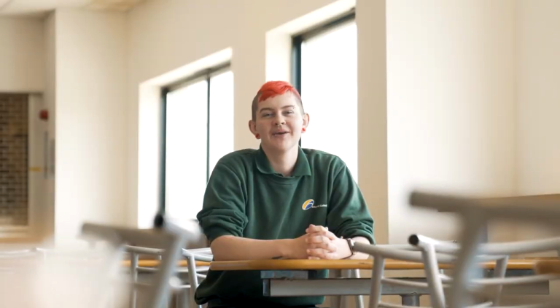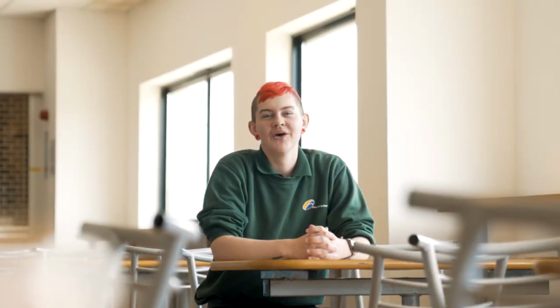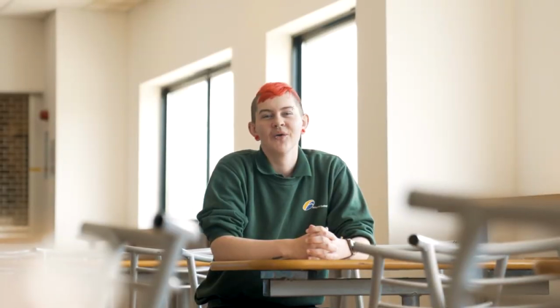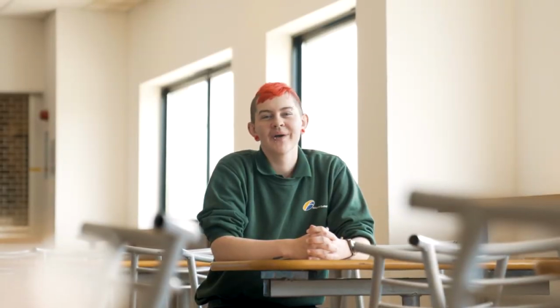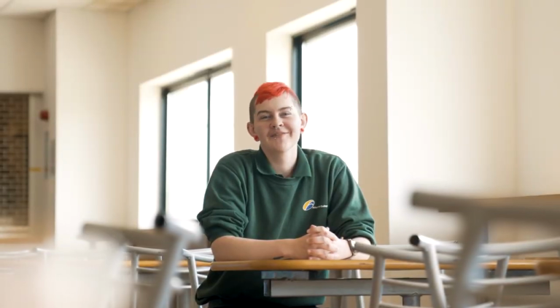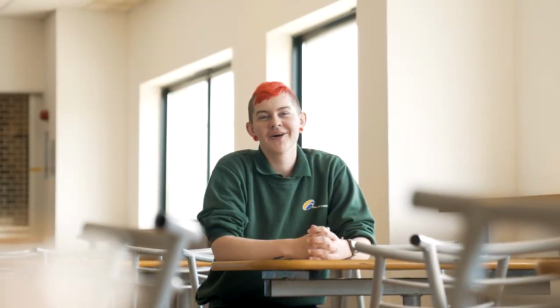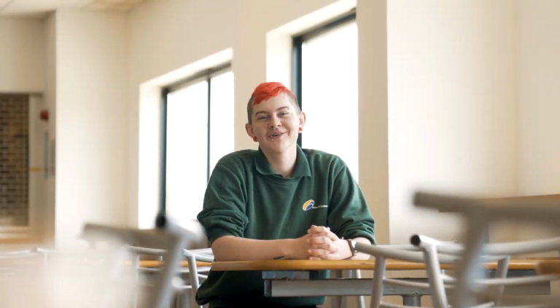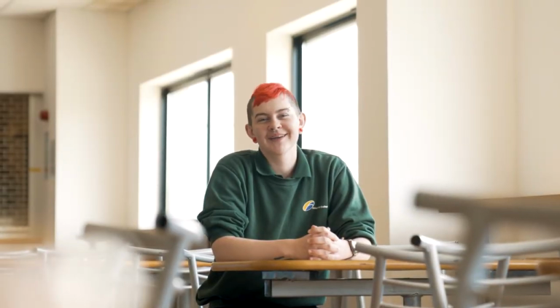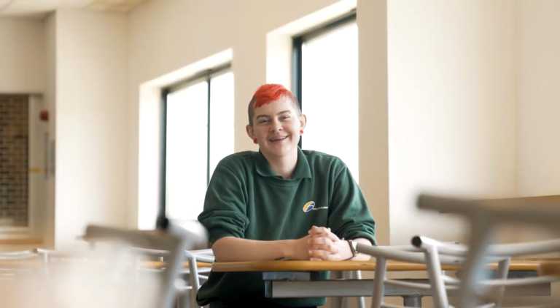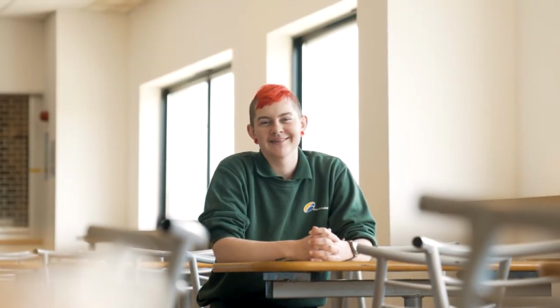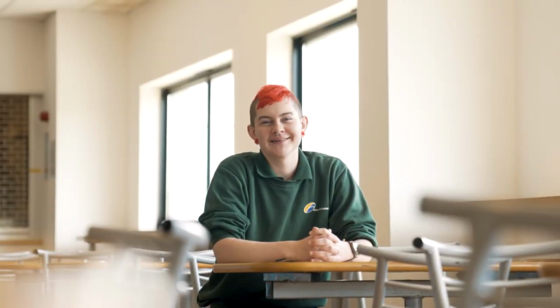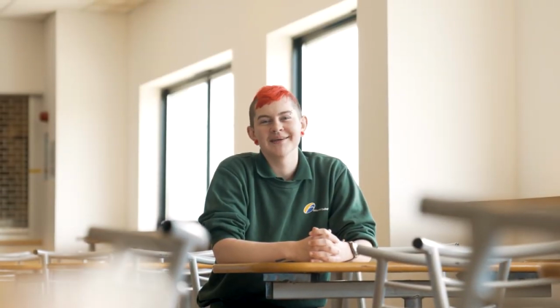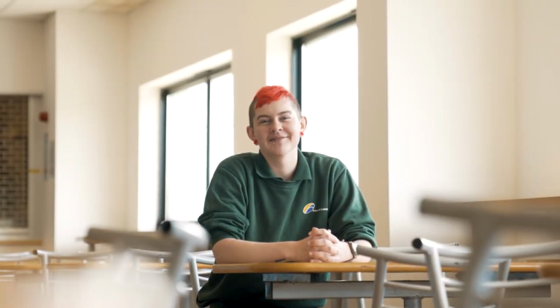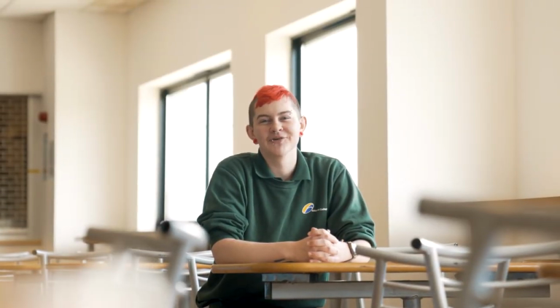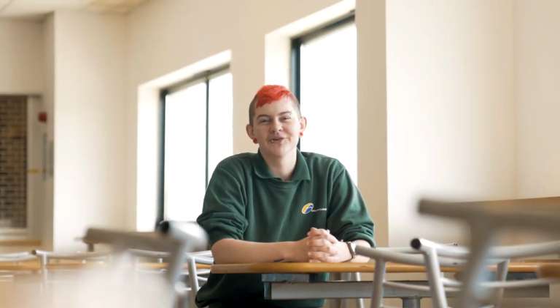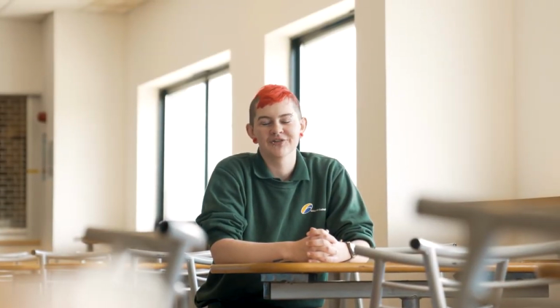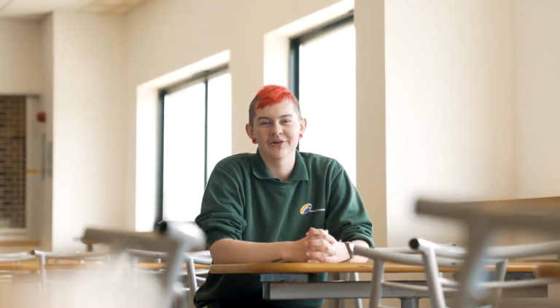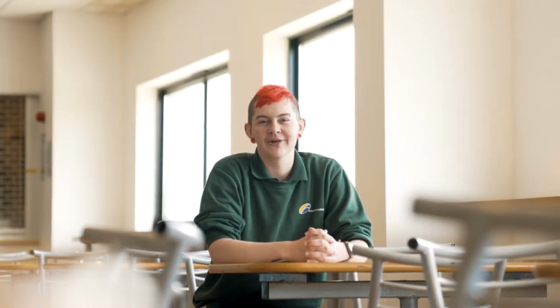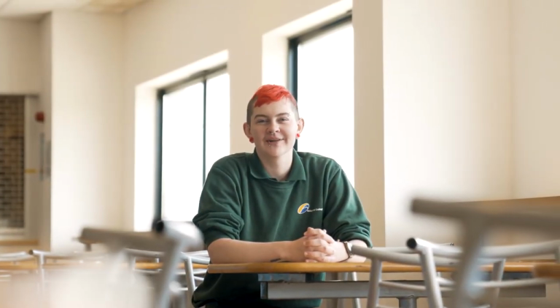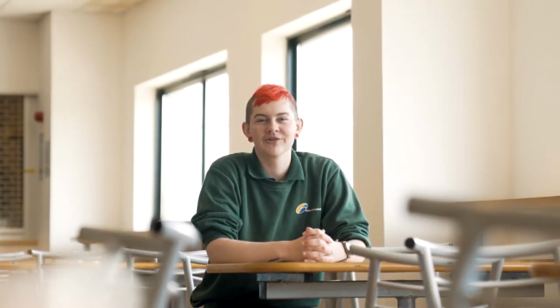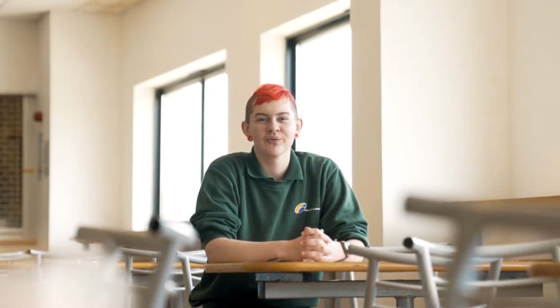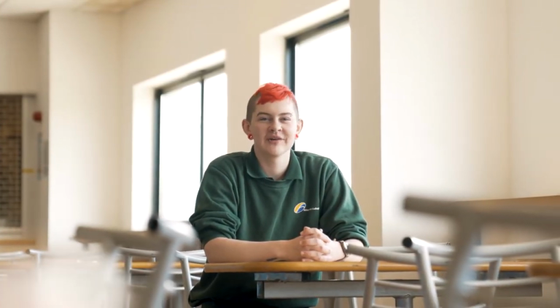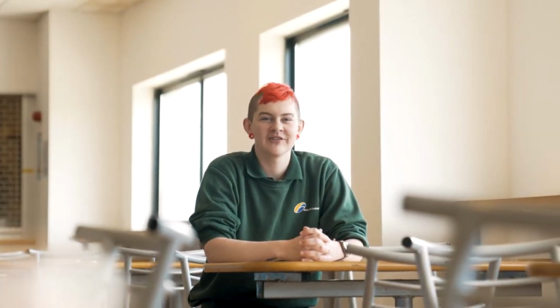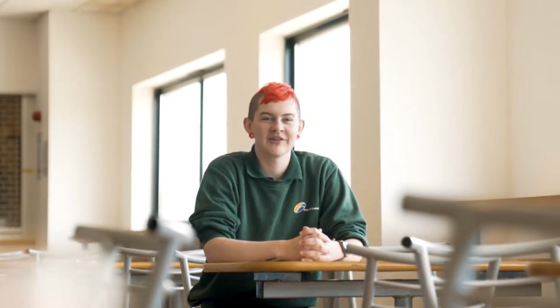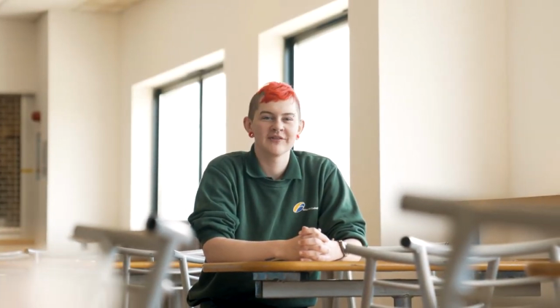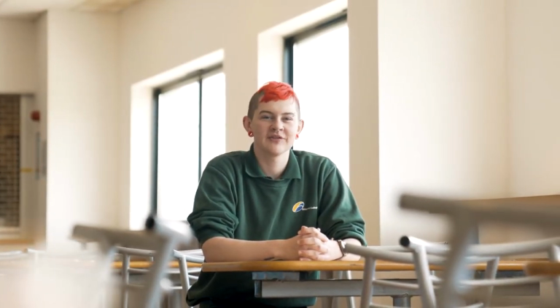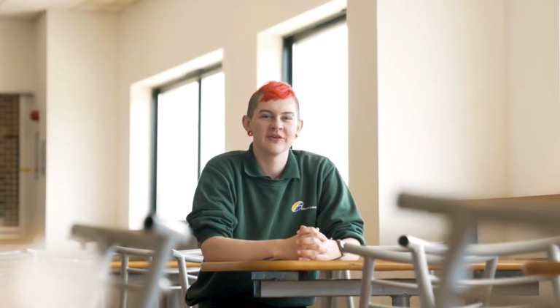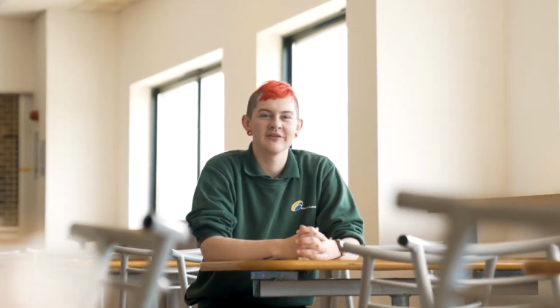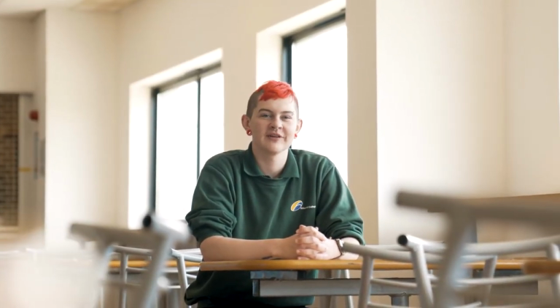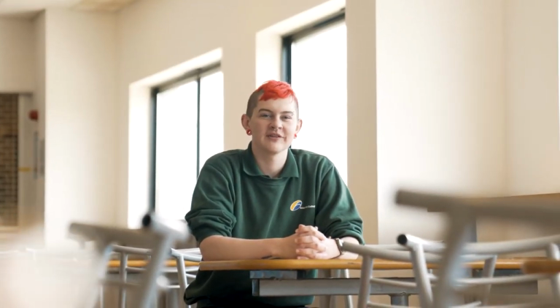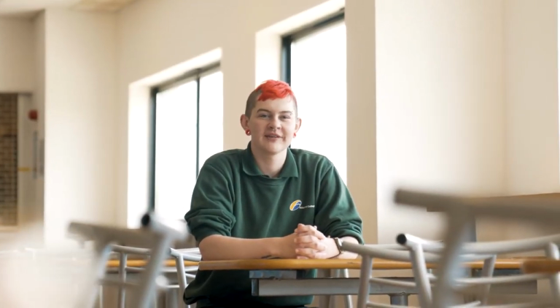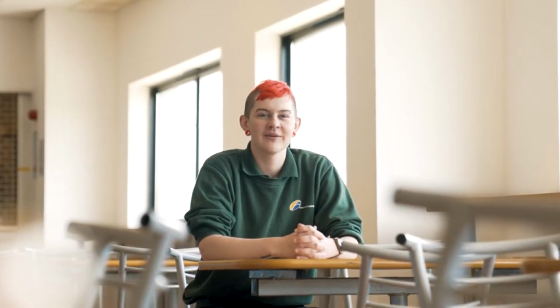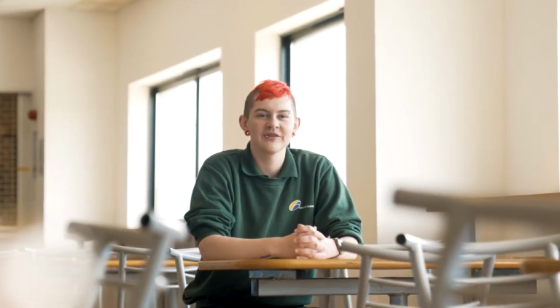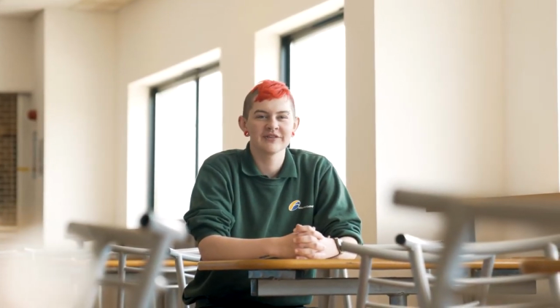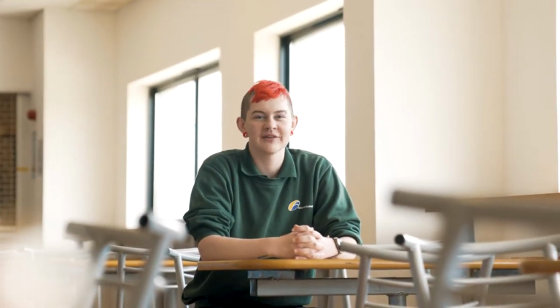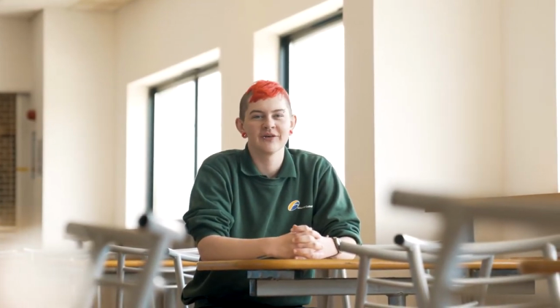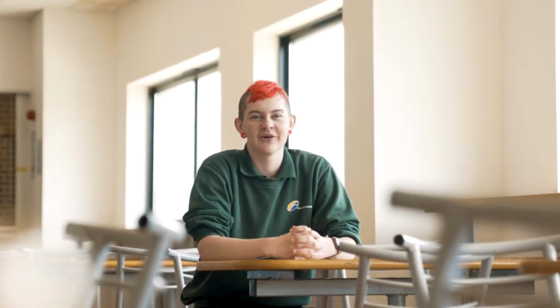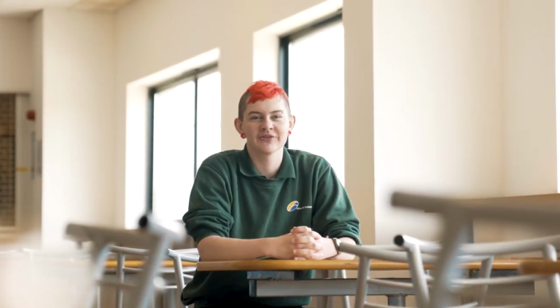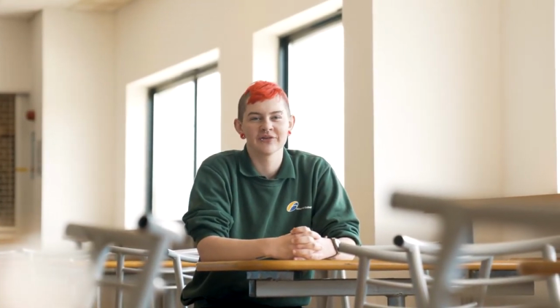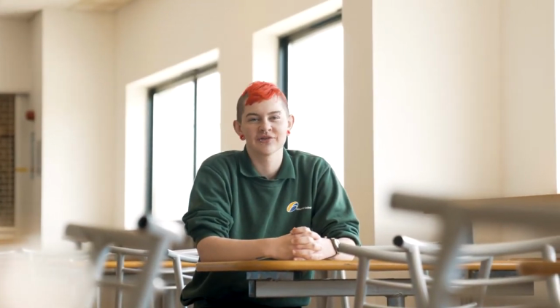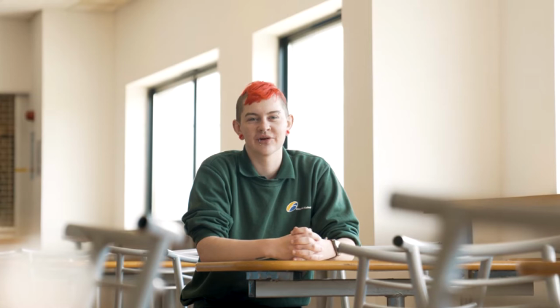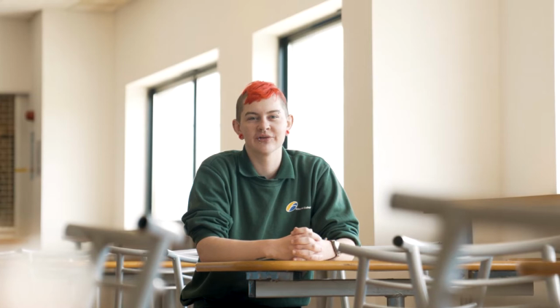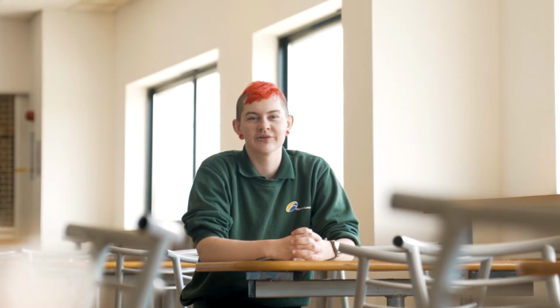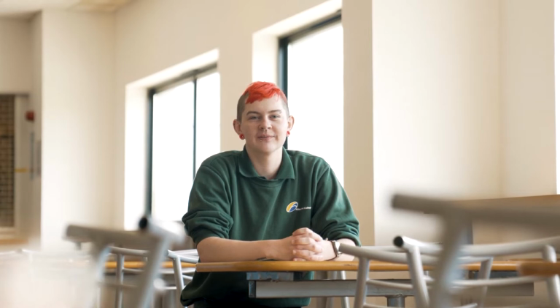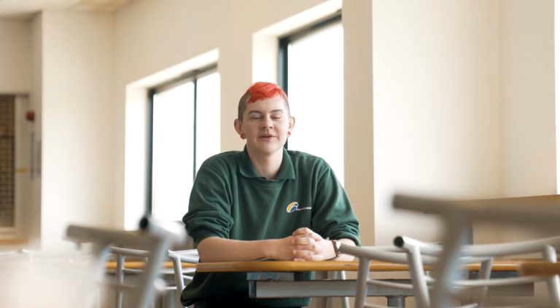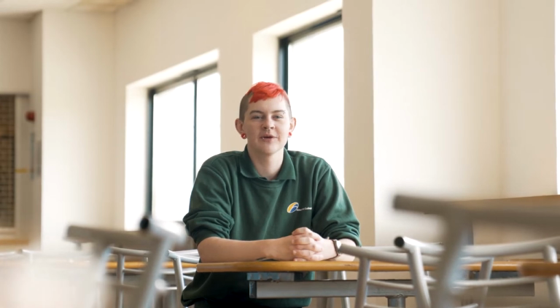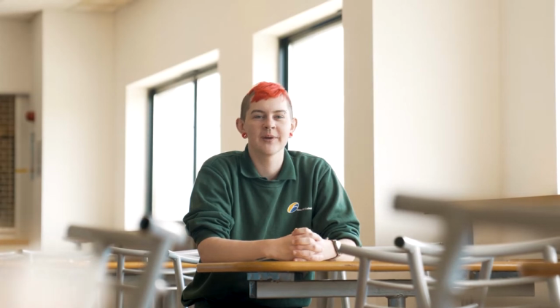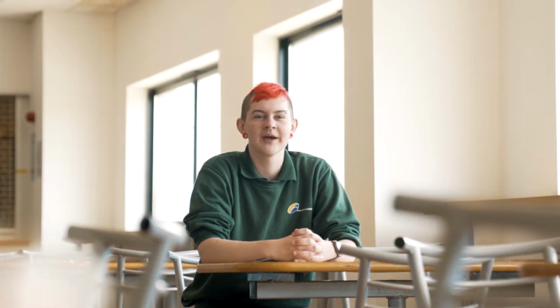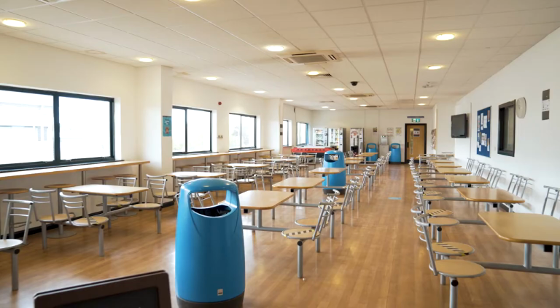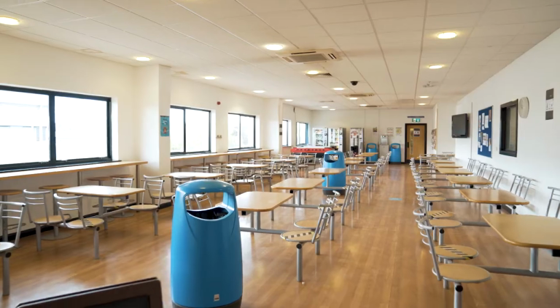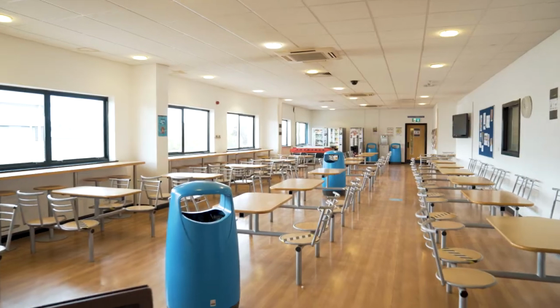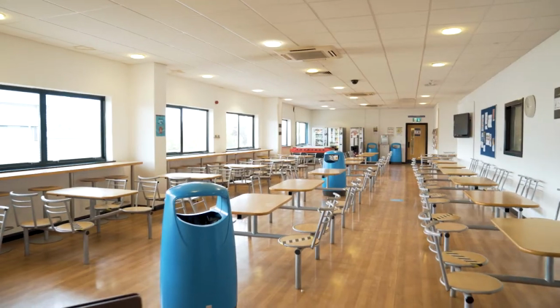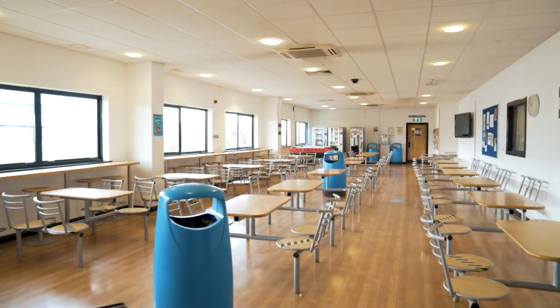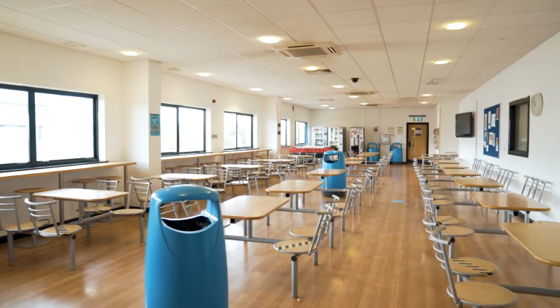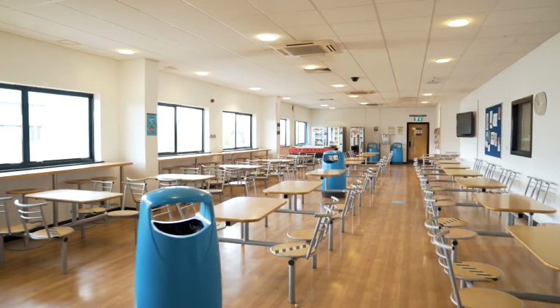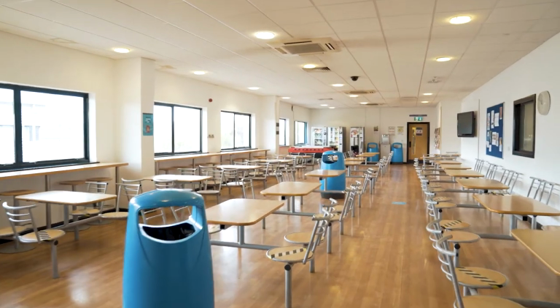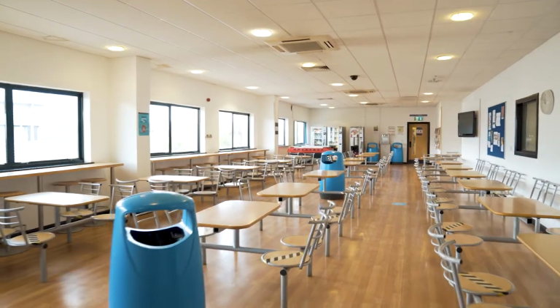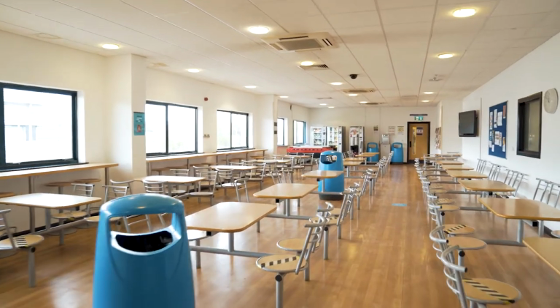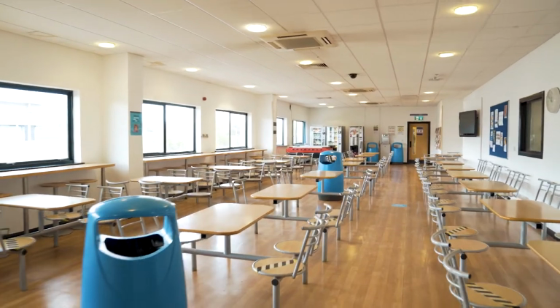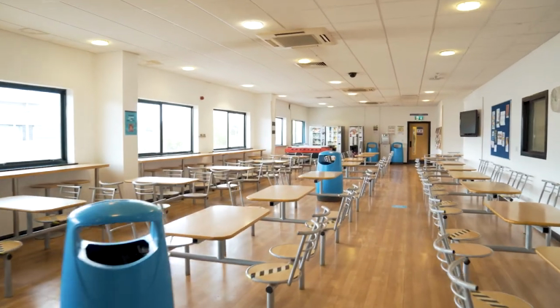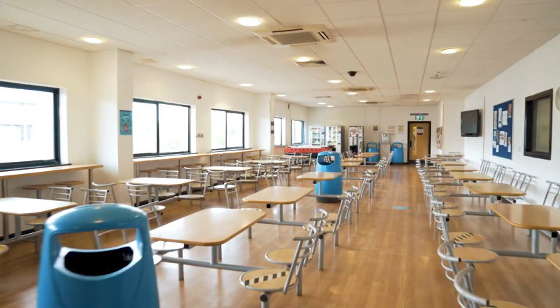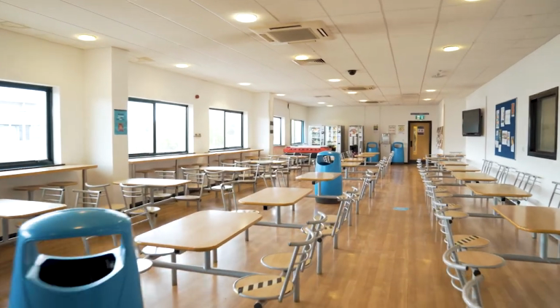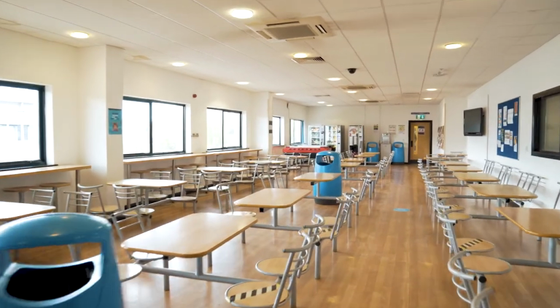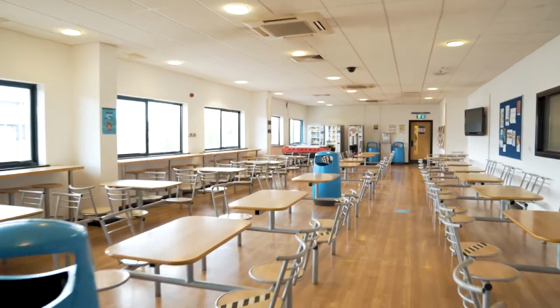We have our own canteen here at Aldershot College, which serves foods such as sandwiches and hot sausage rolls. You can pay by loading money onto your student ID card.